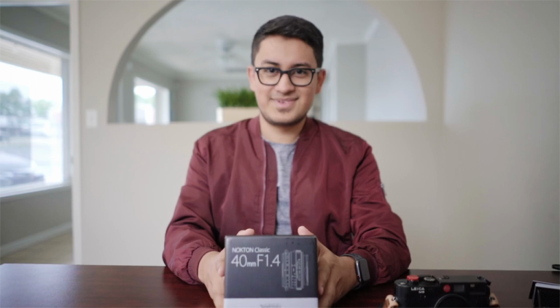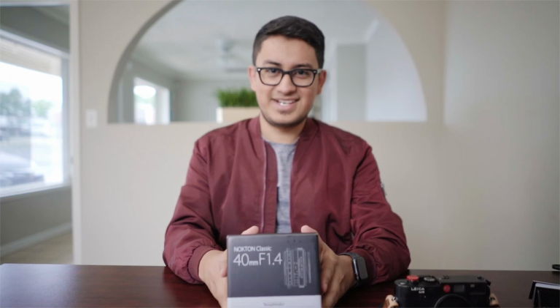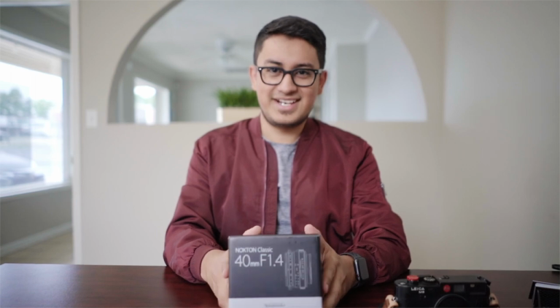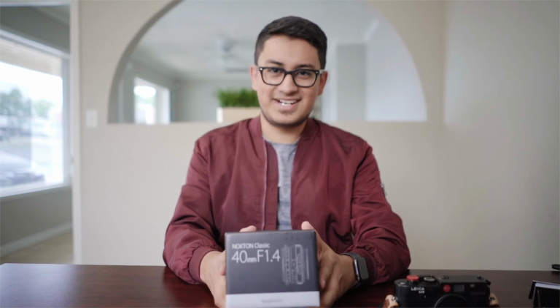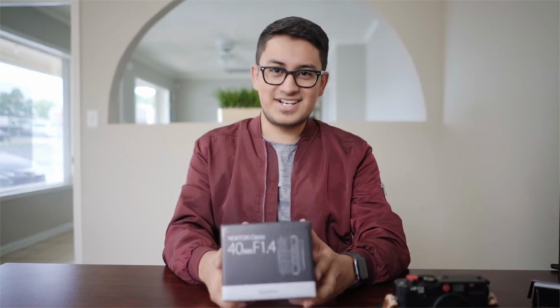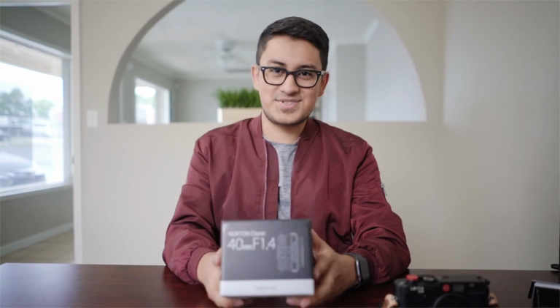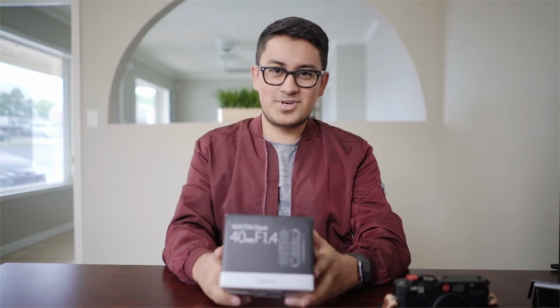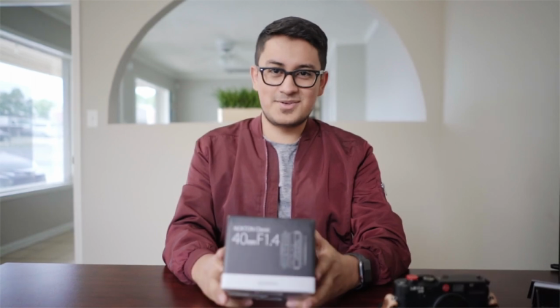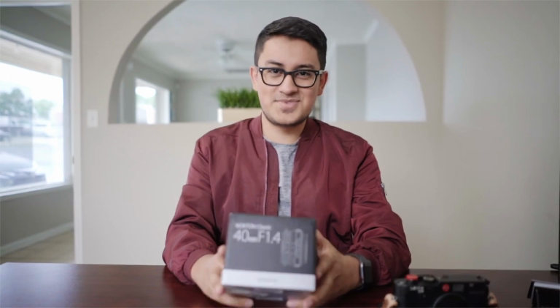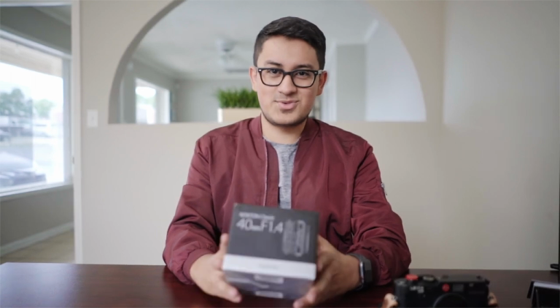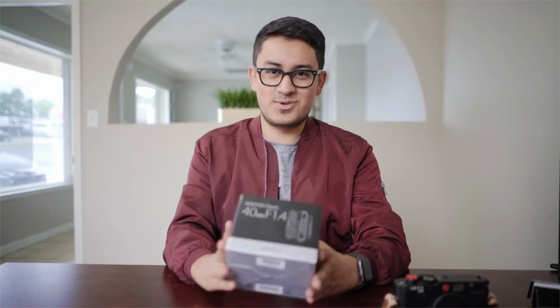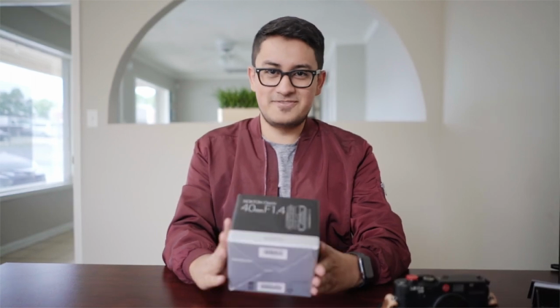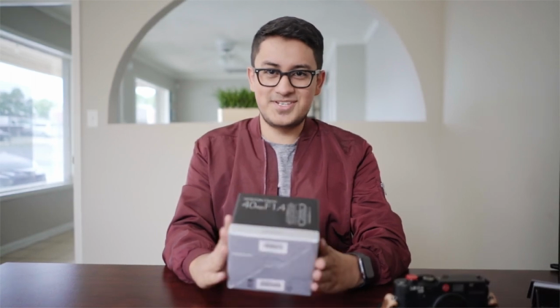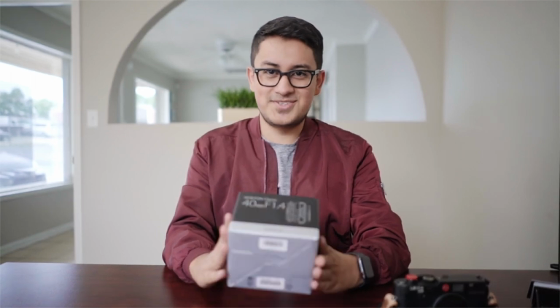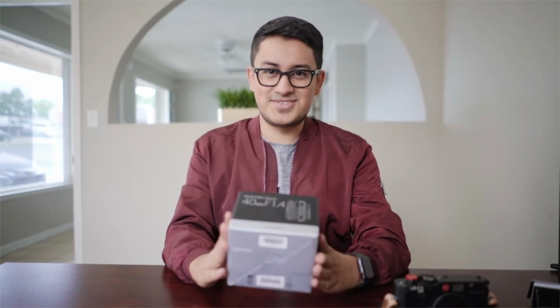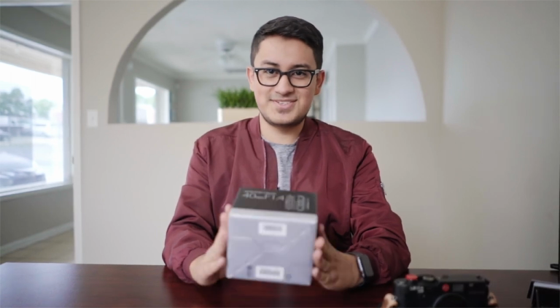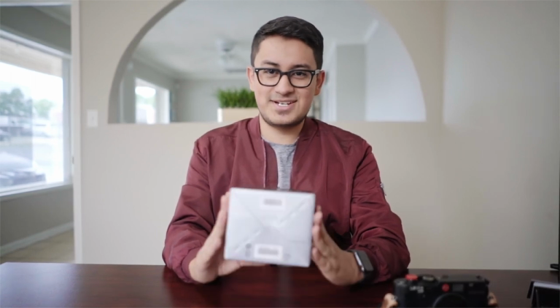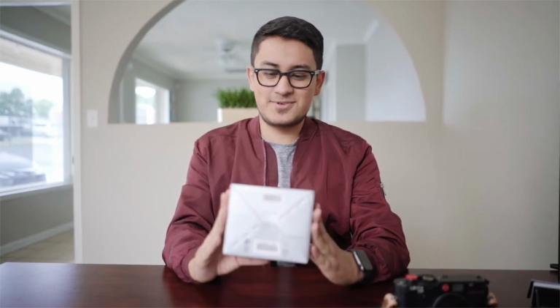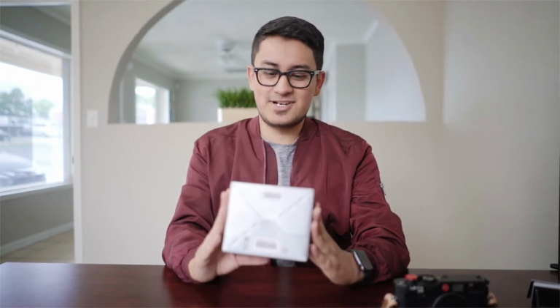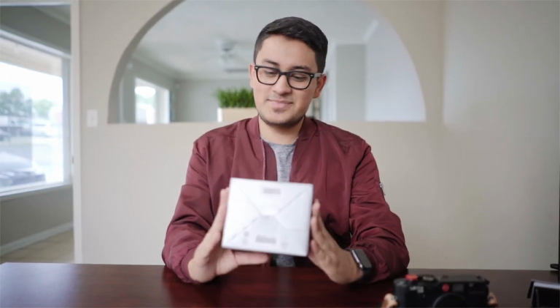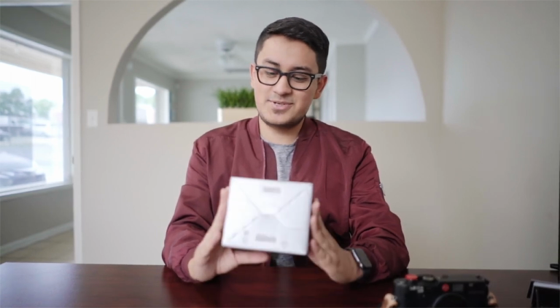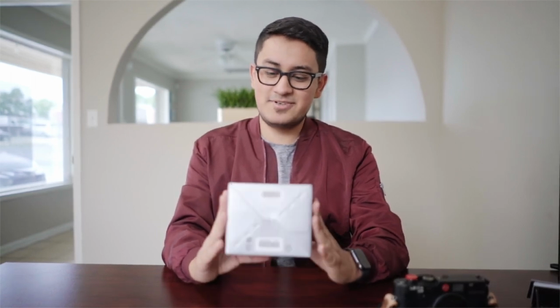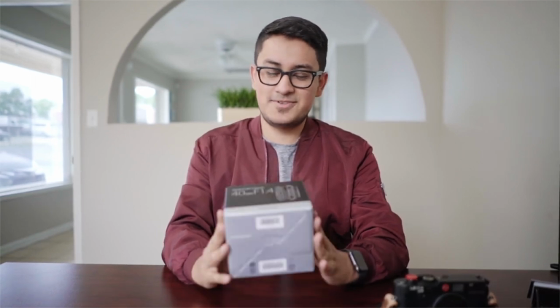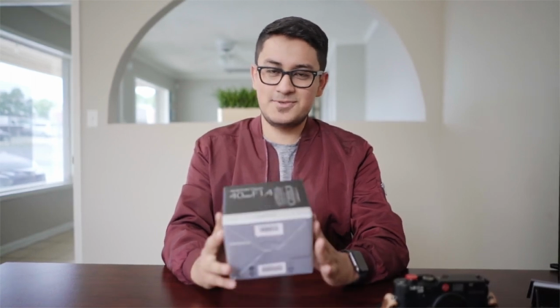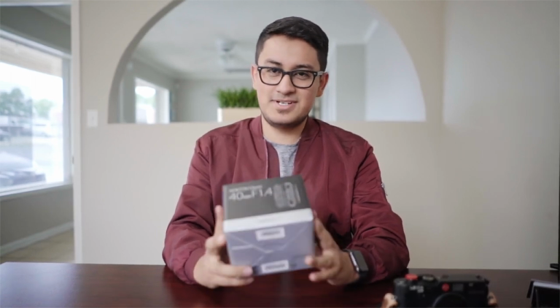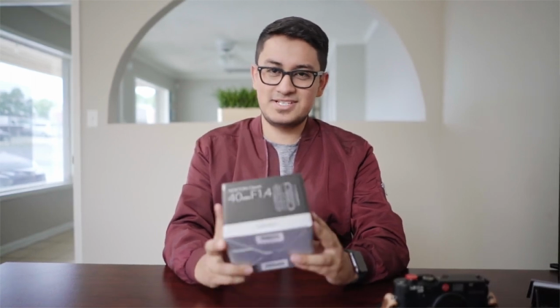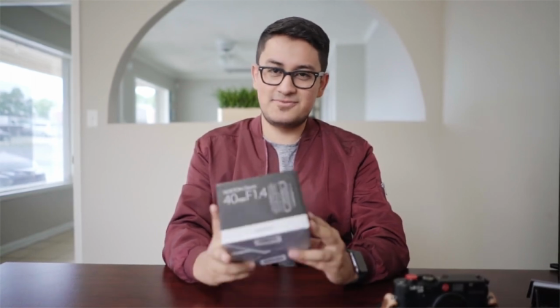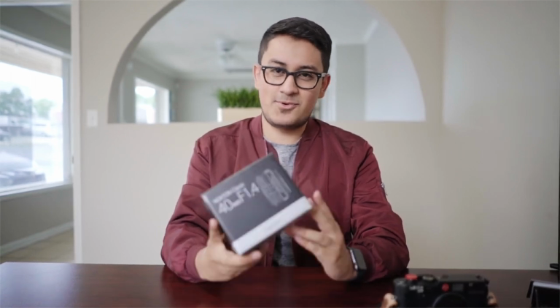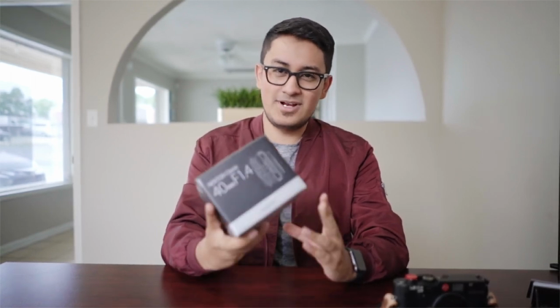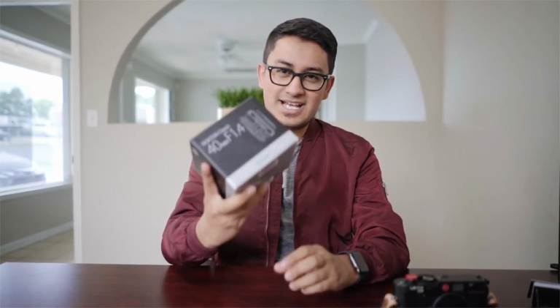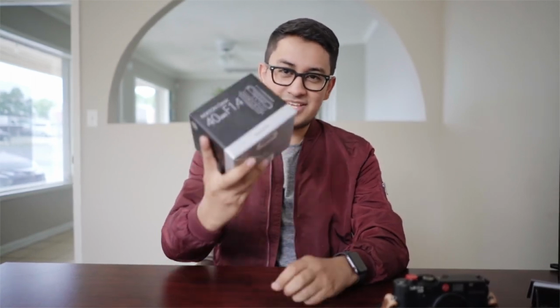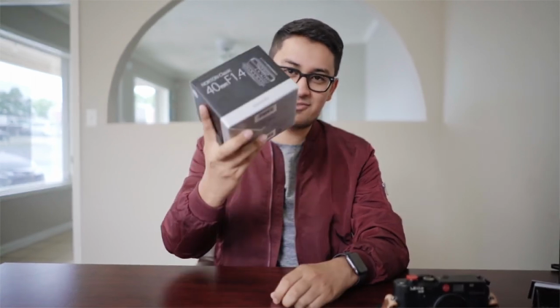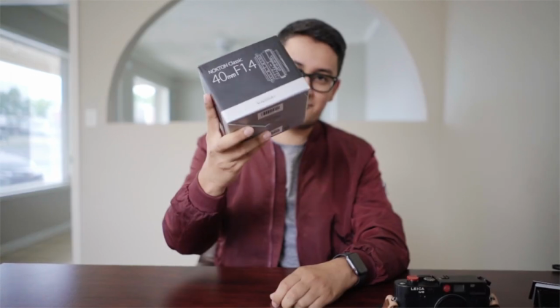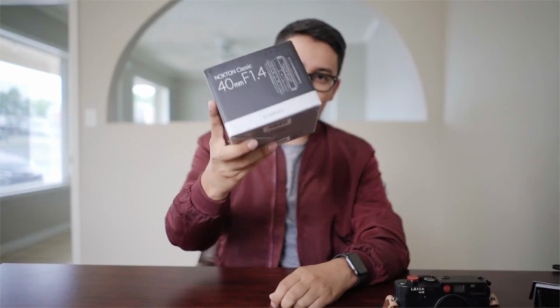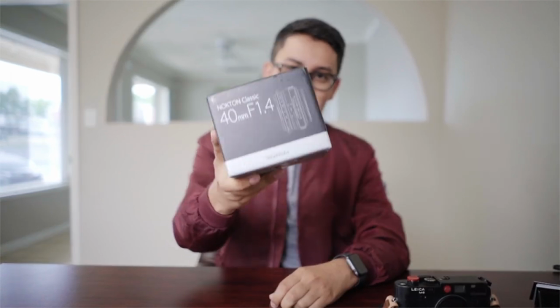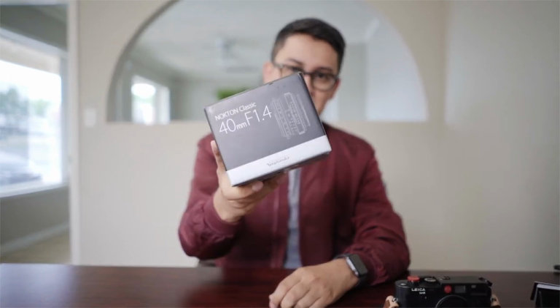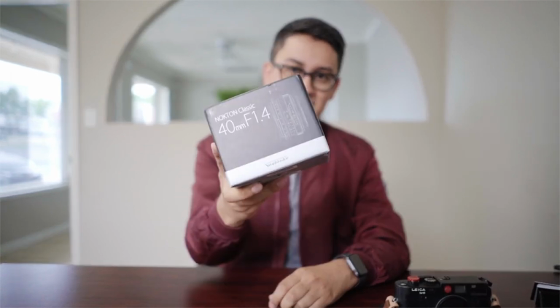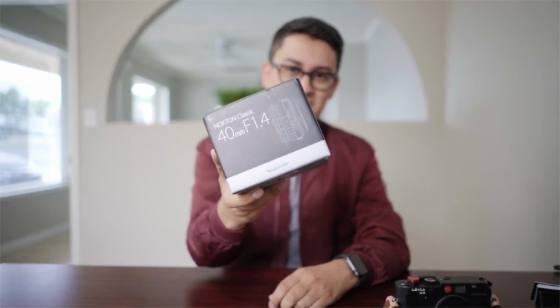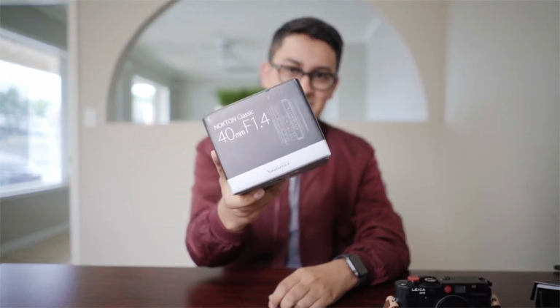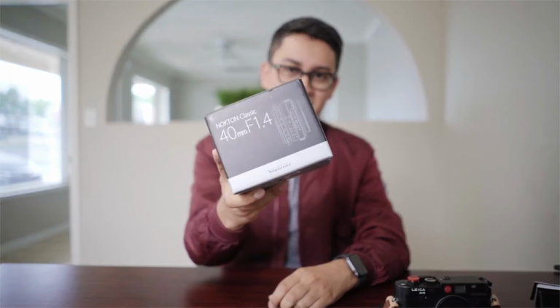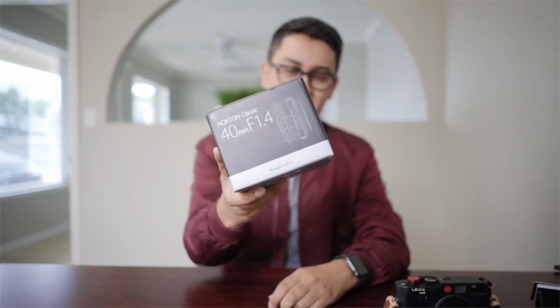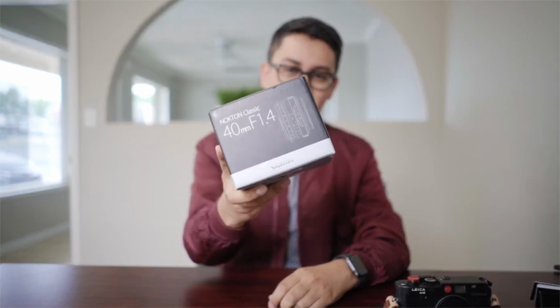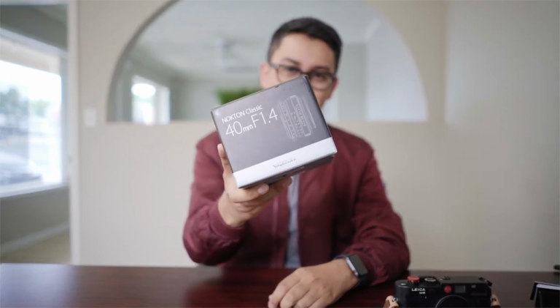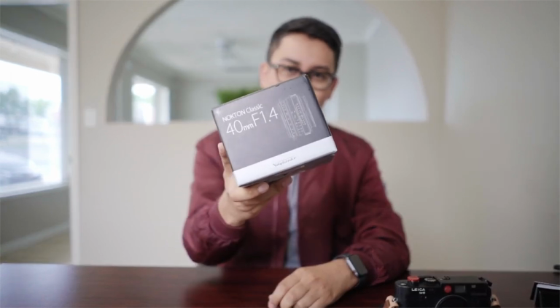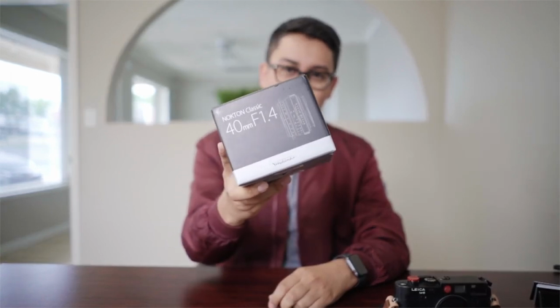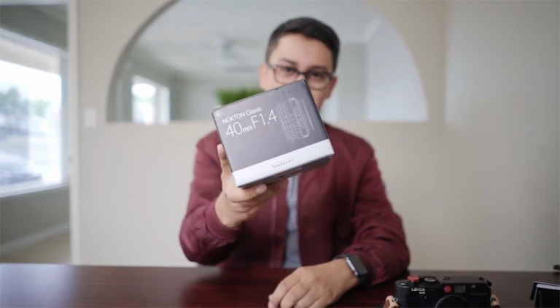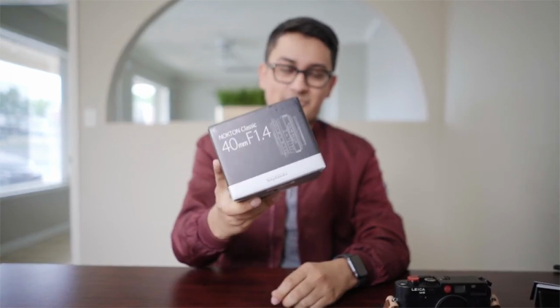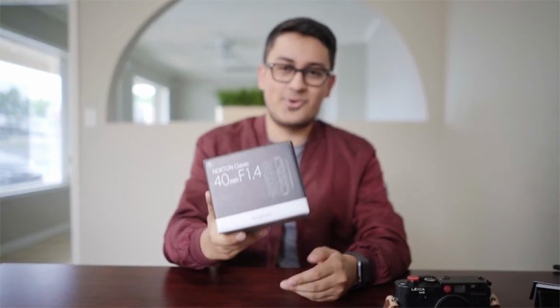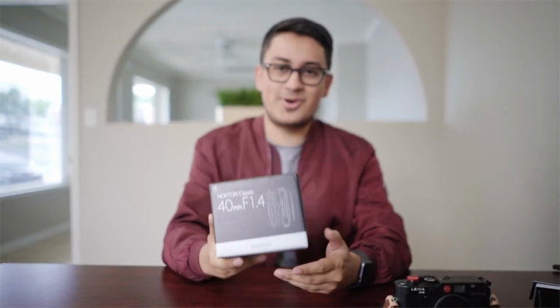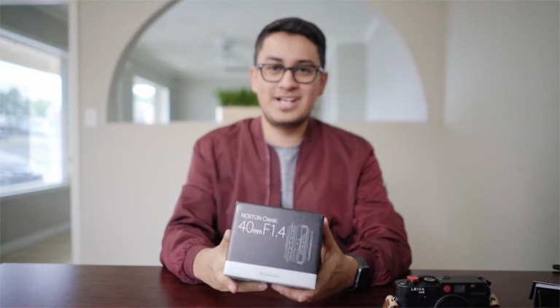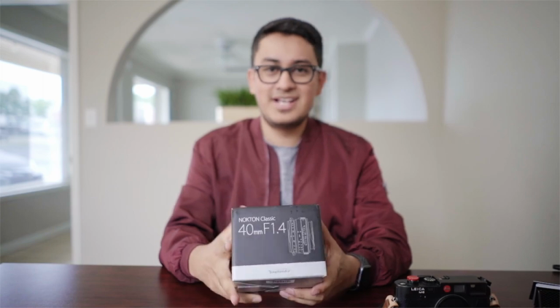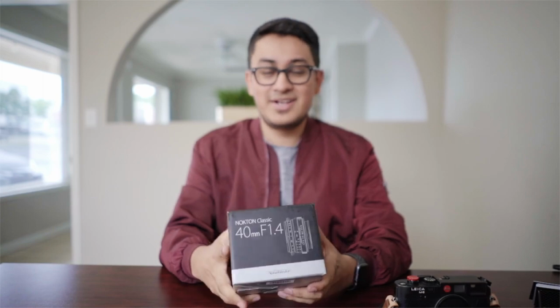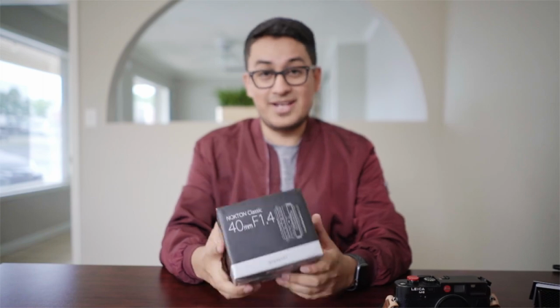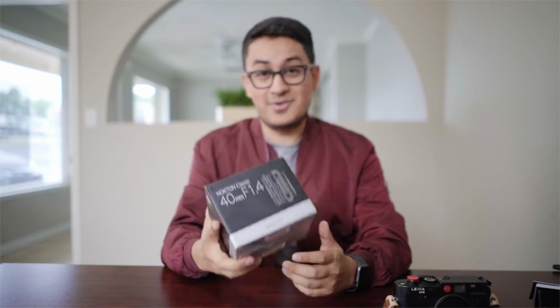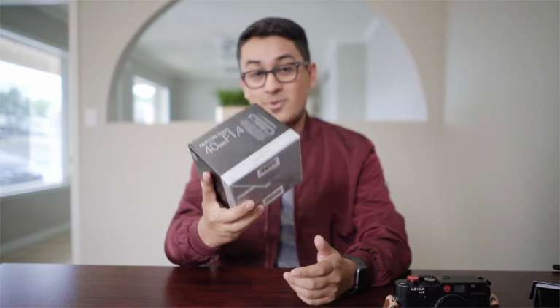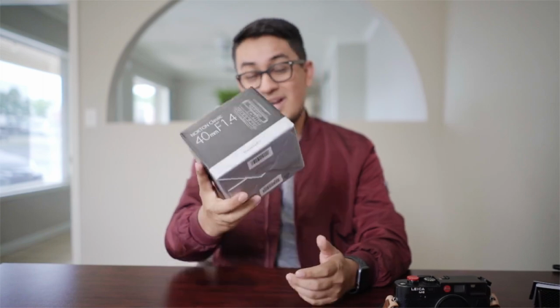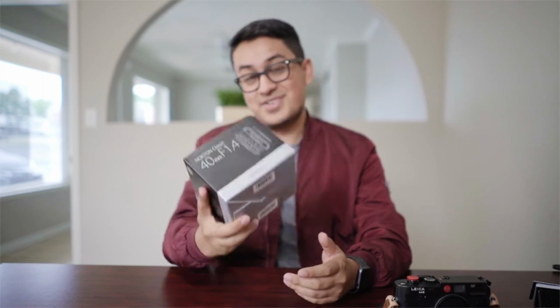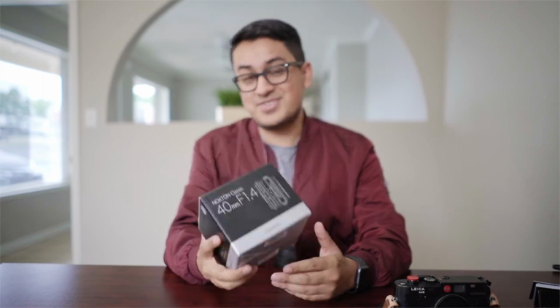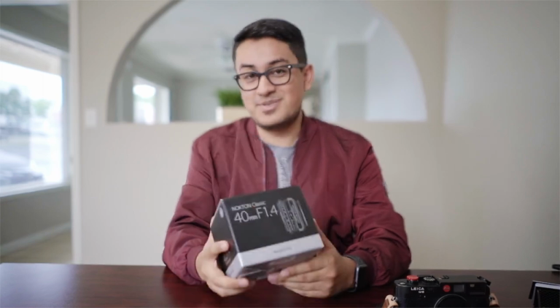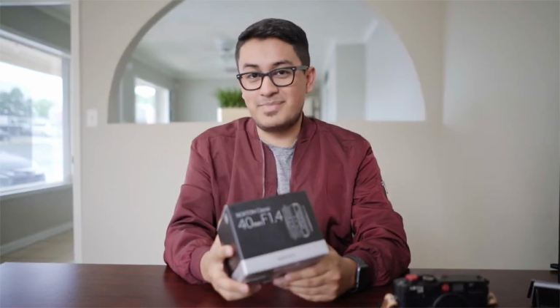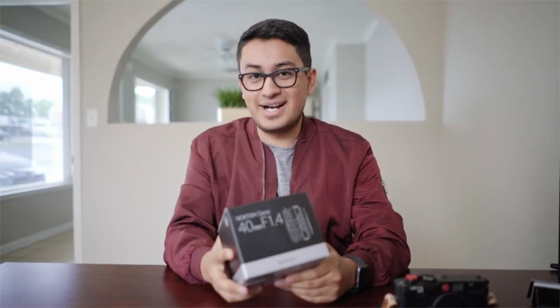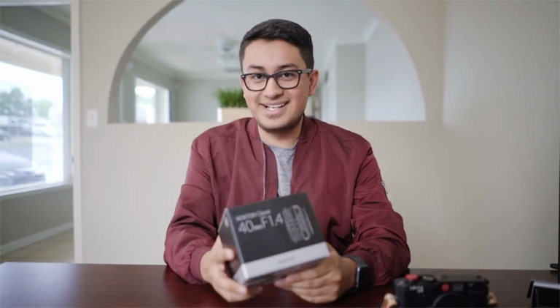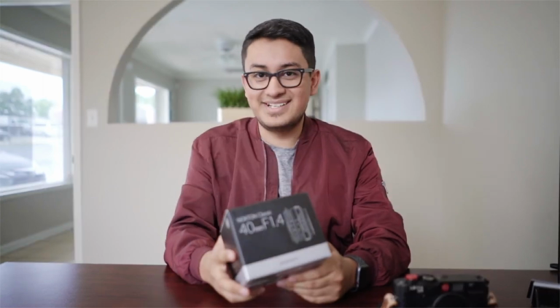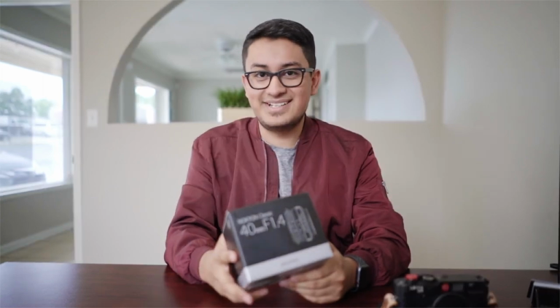Hey guys, welcome to a review. Today we're going to be reviewing the Voigtlander 40mm 1.4 and why you should buy it.